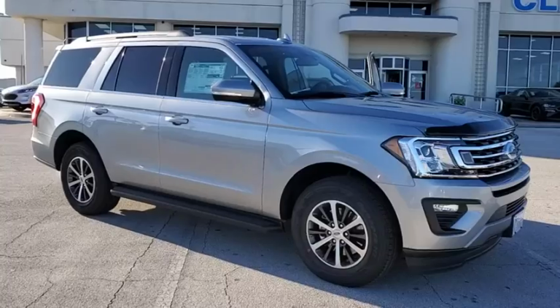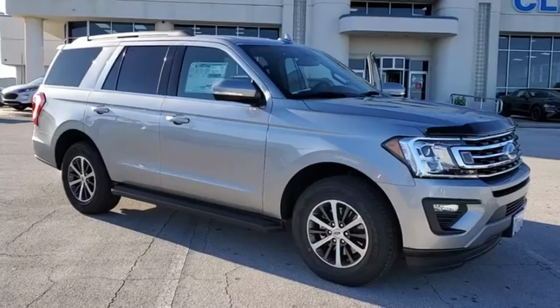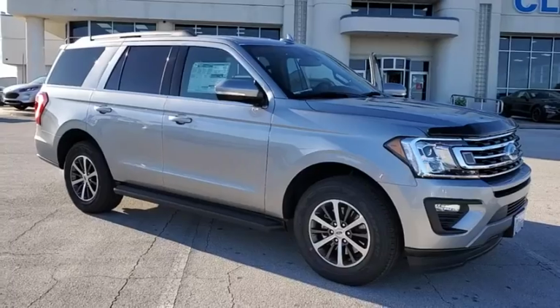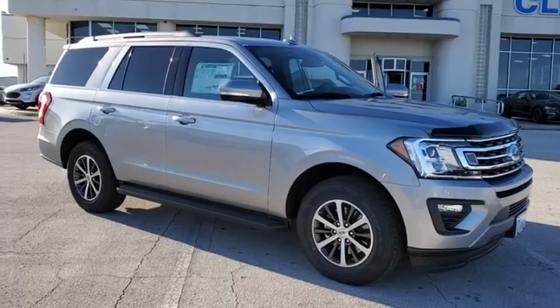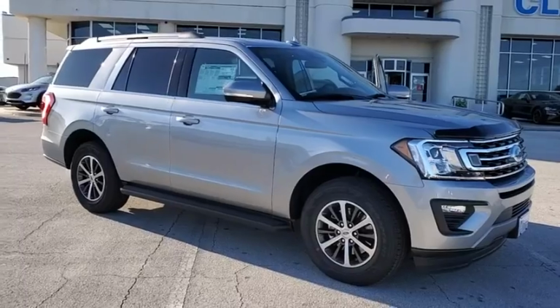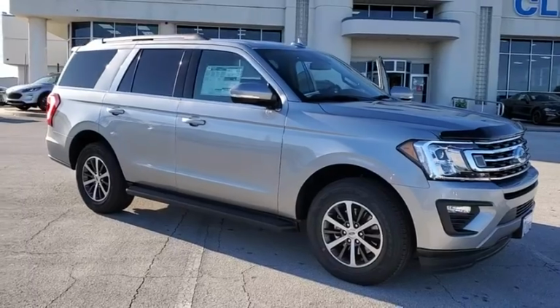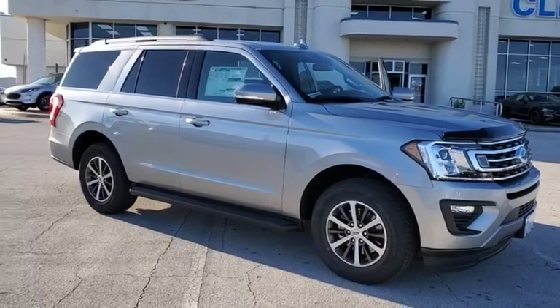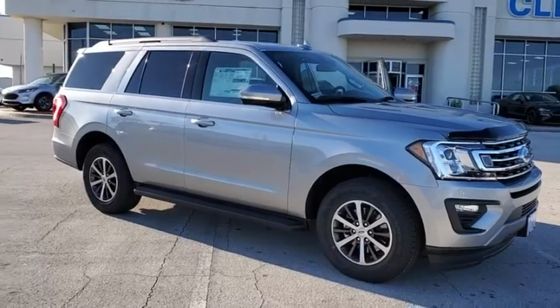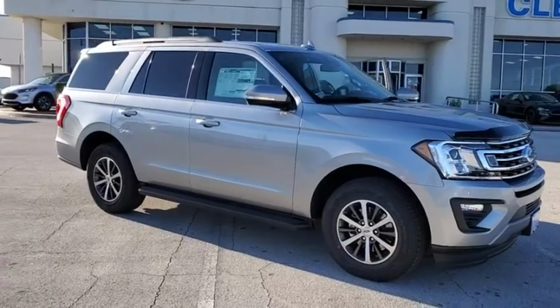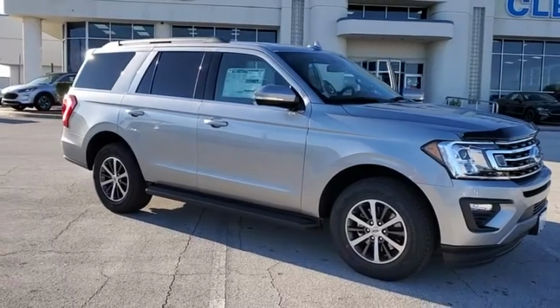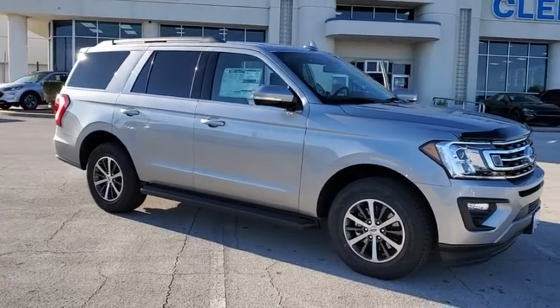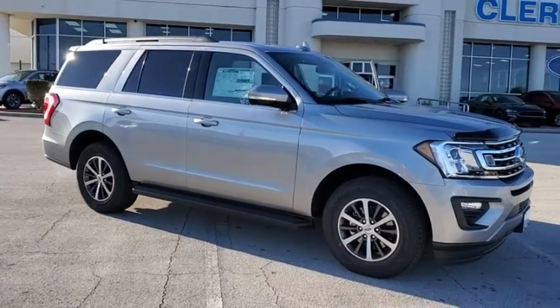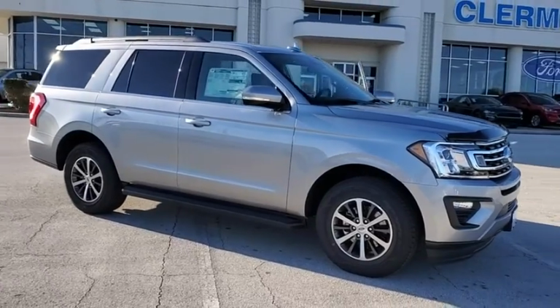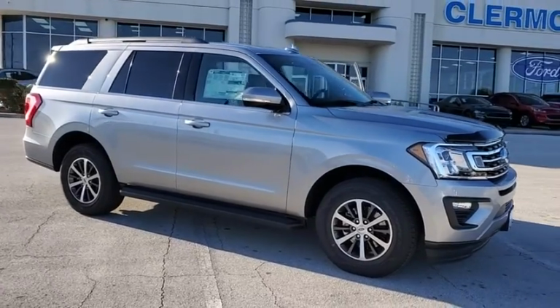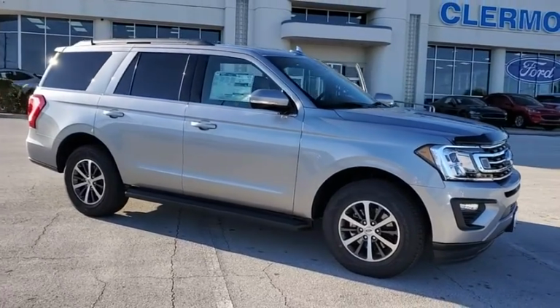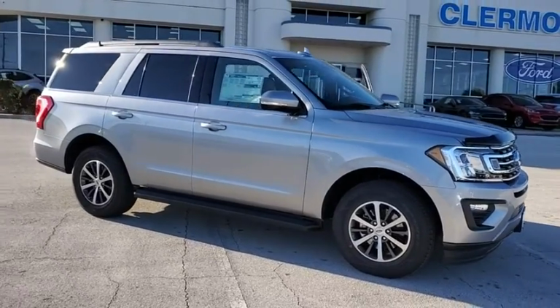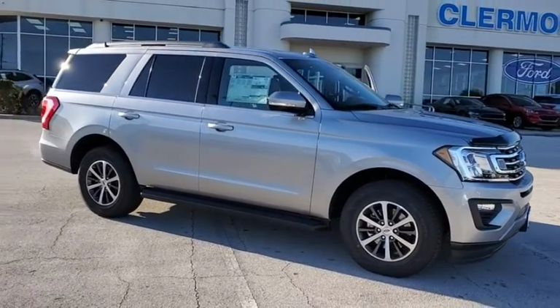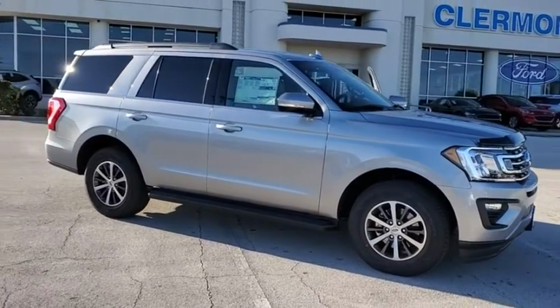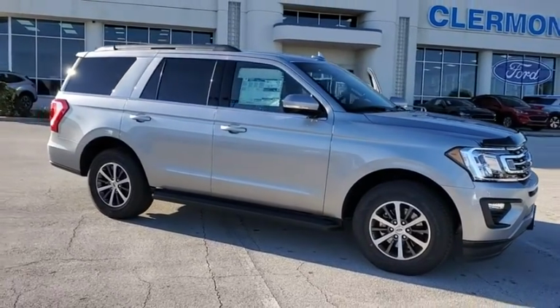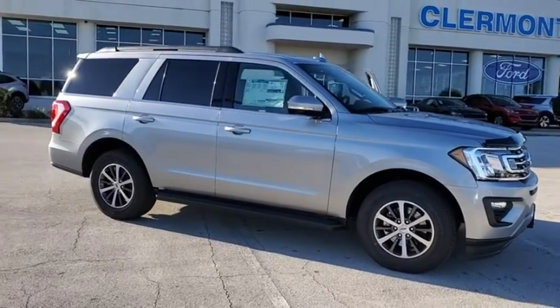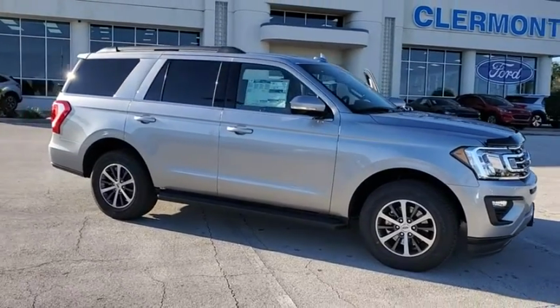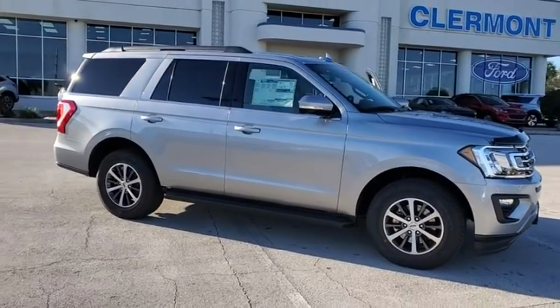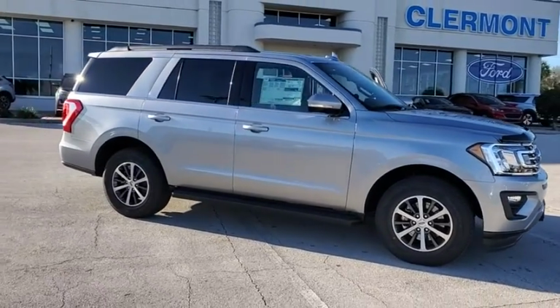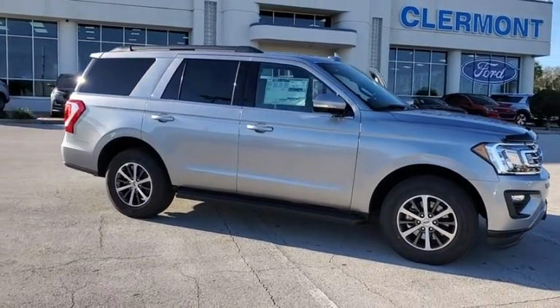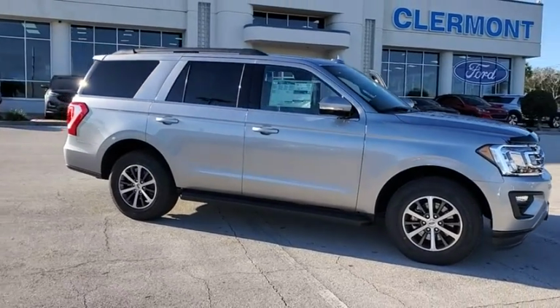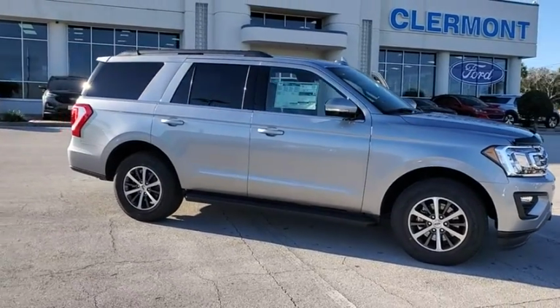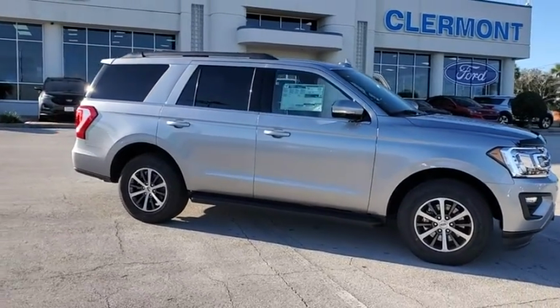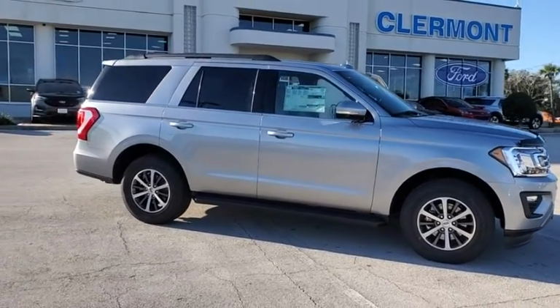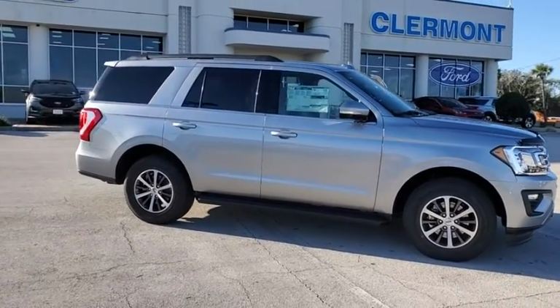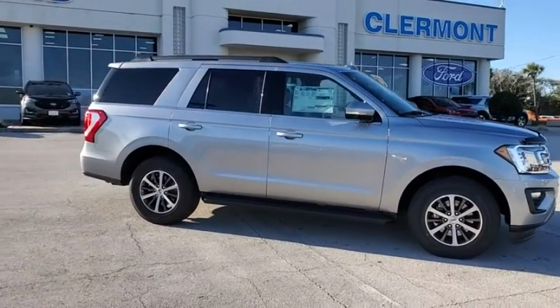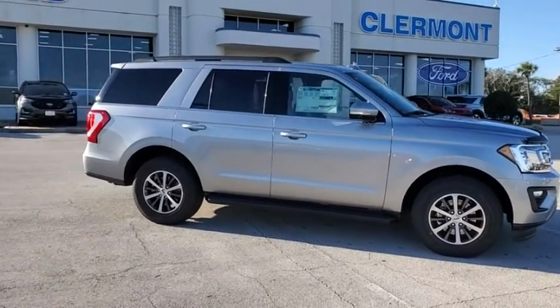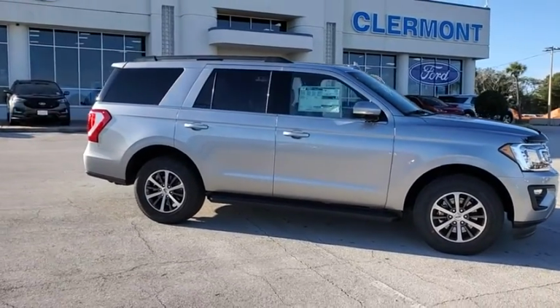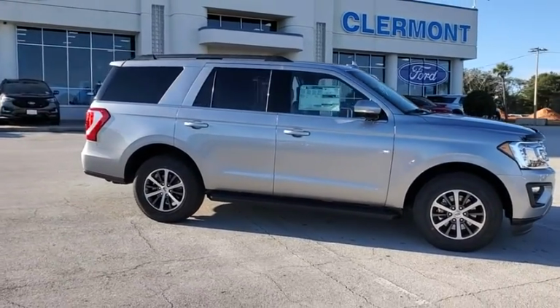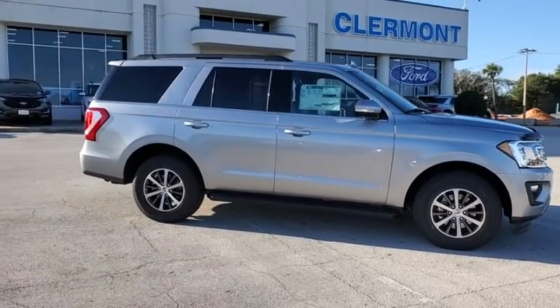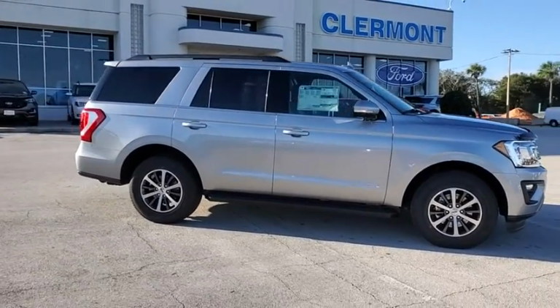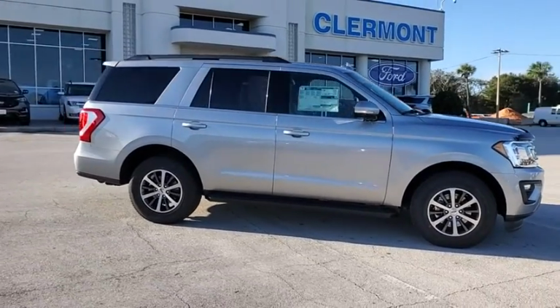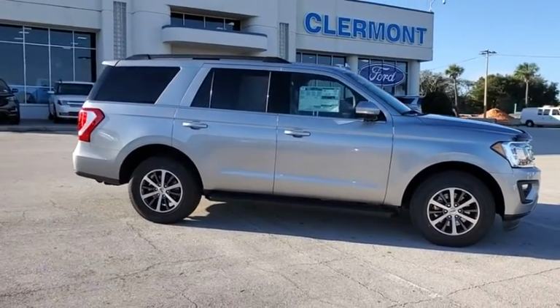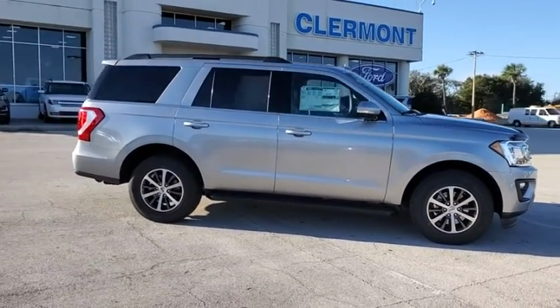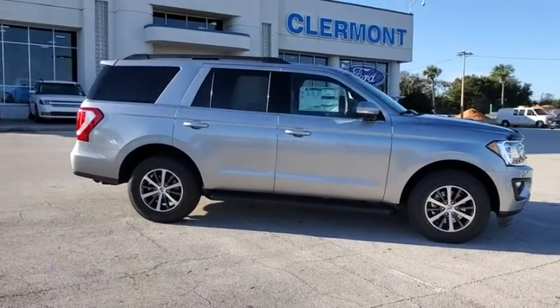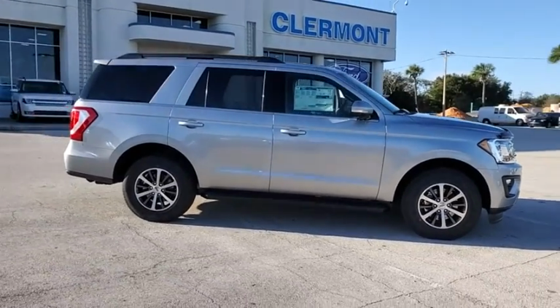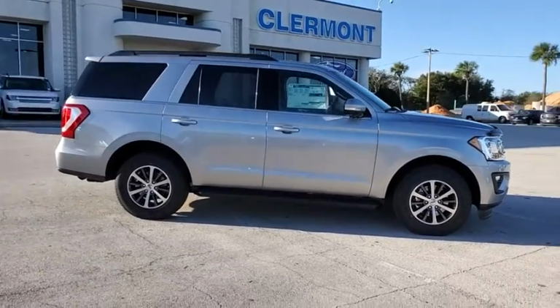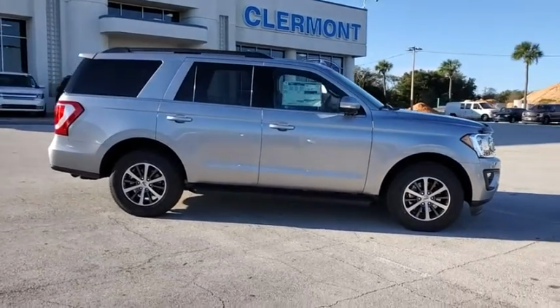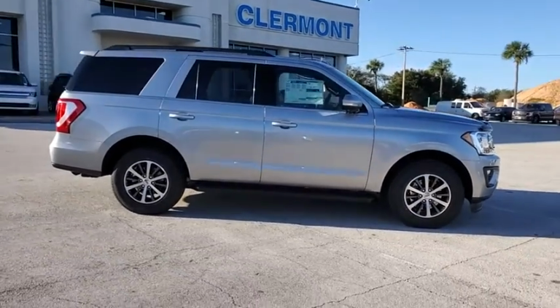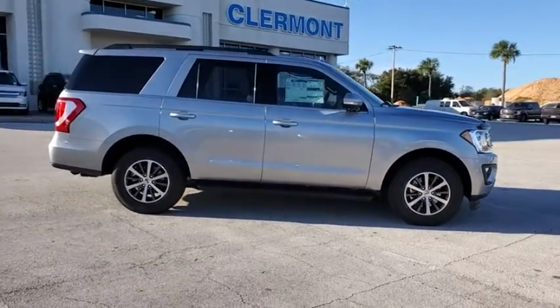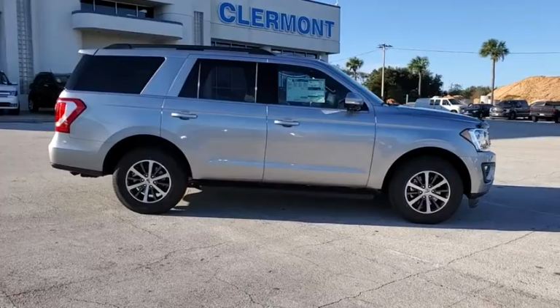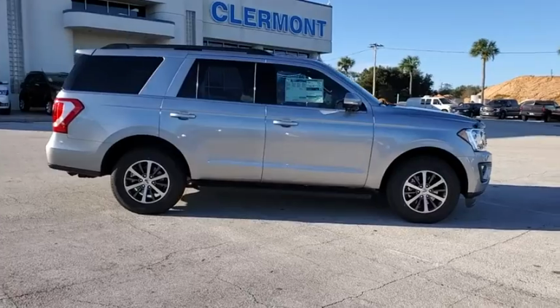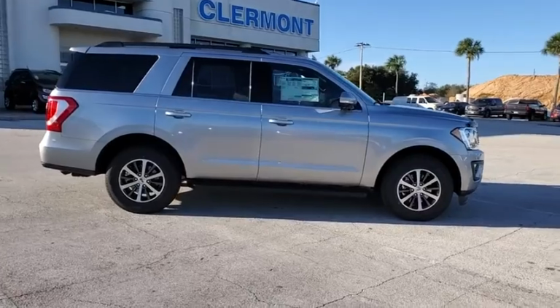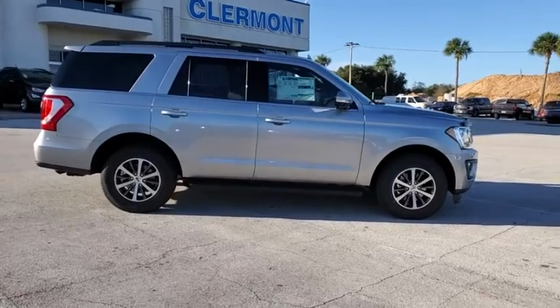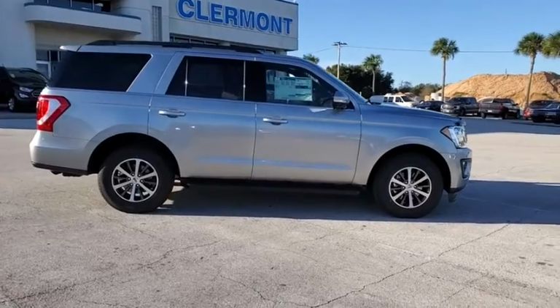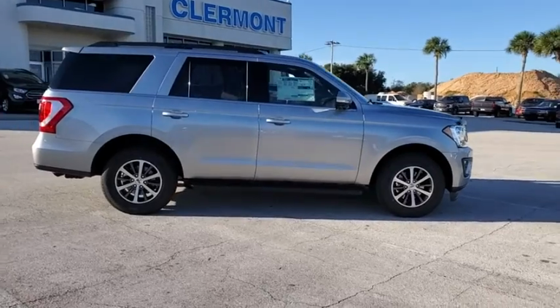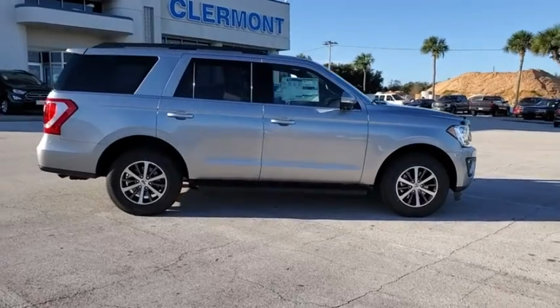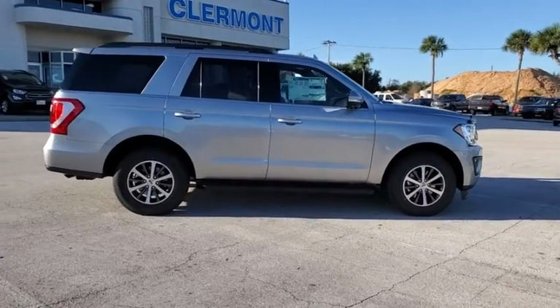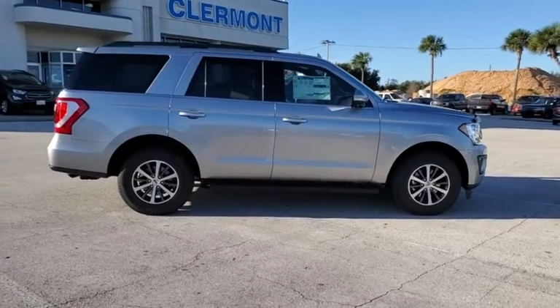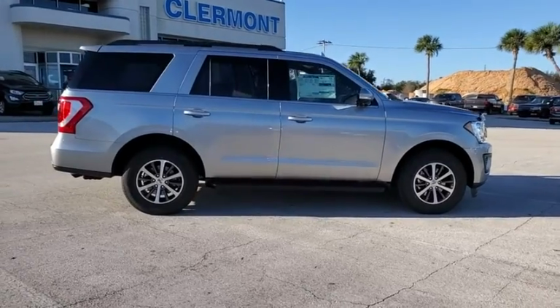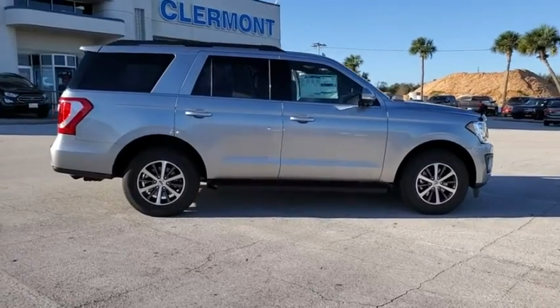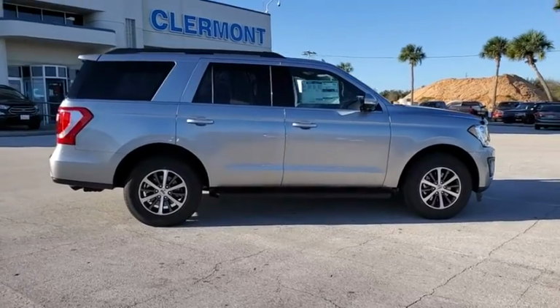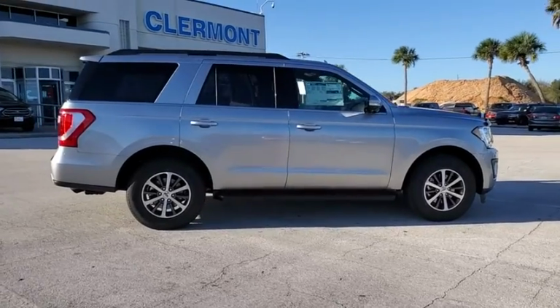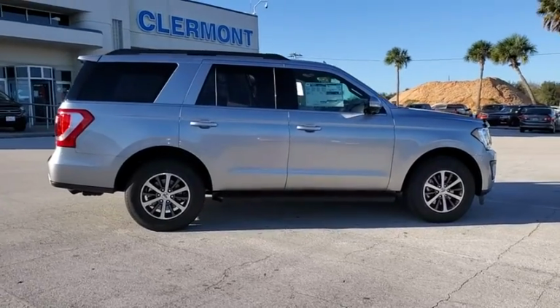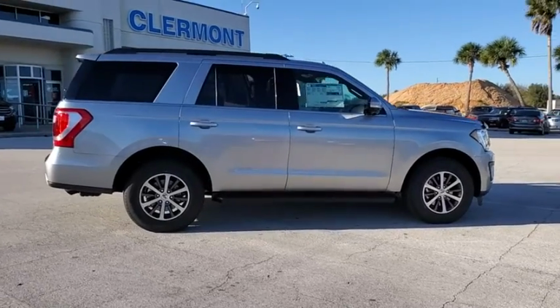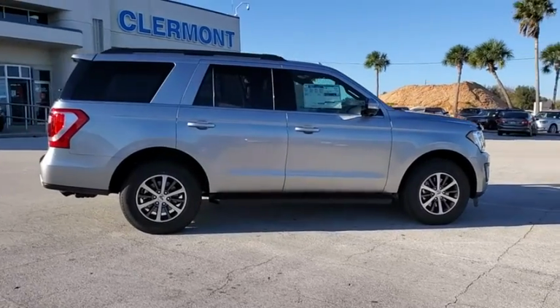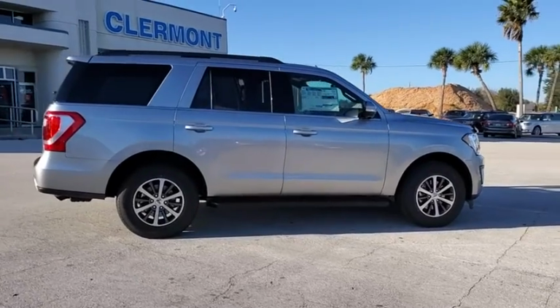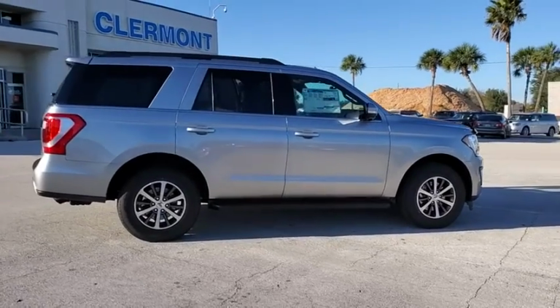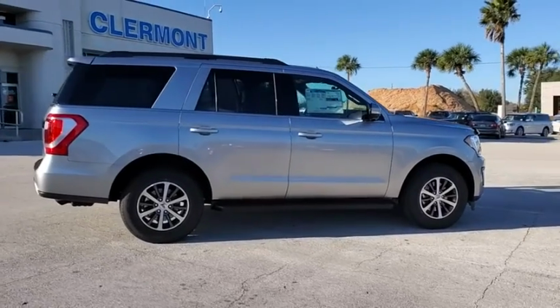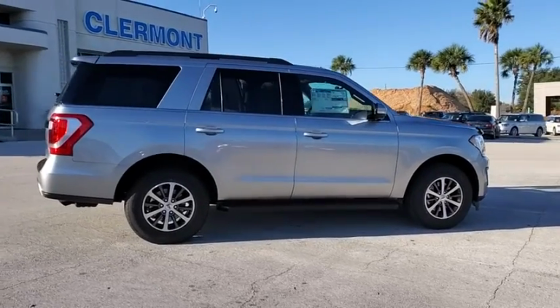Come test drive the 2020 Ford Expedition. Powerful, controlled, resourceful. Expedition.